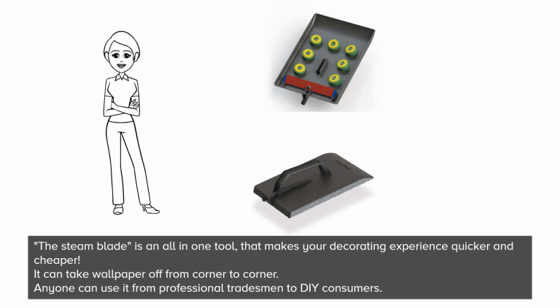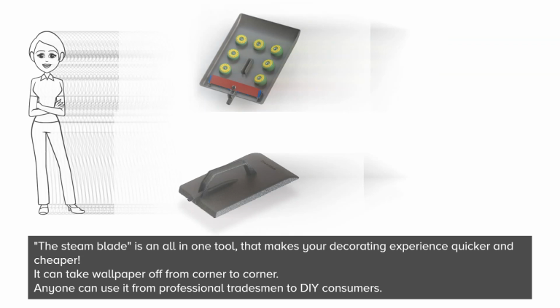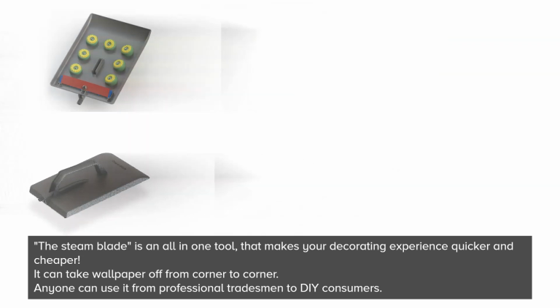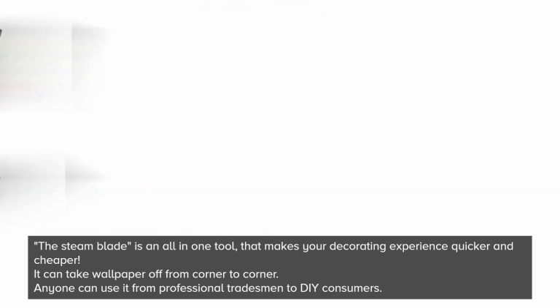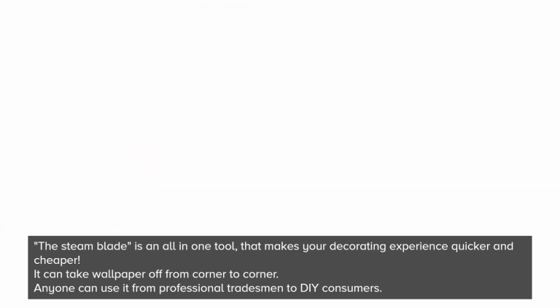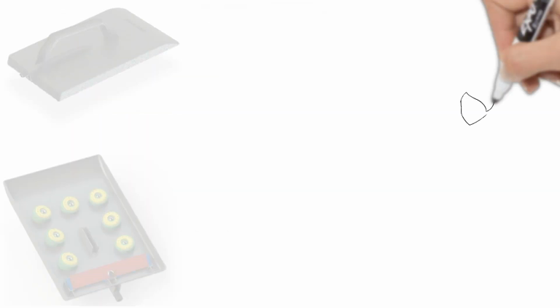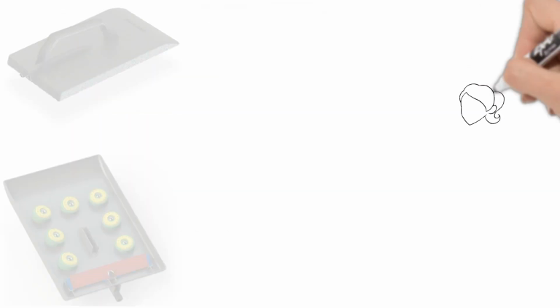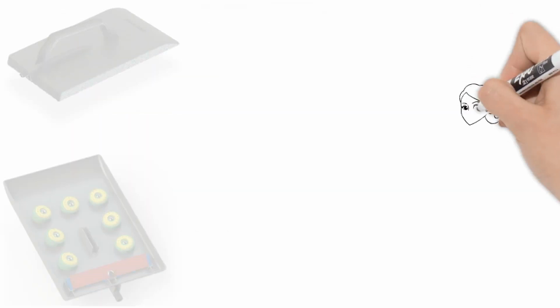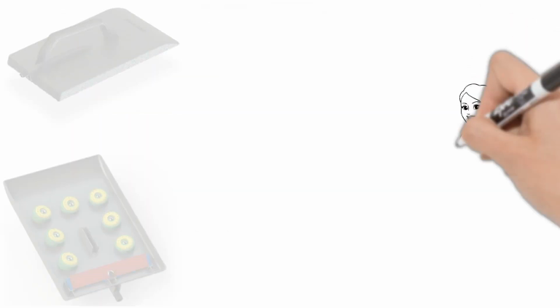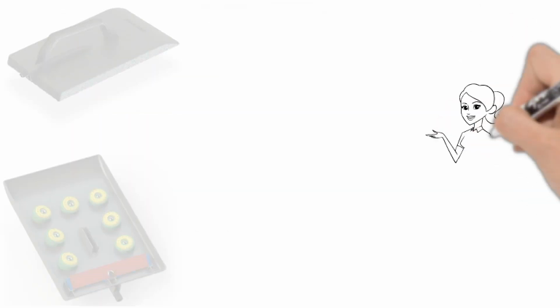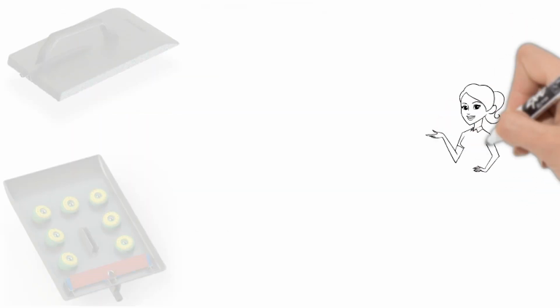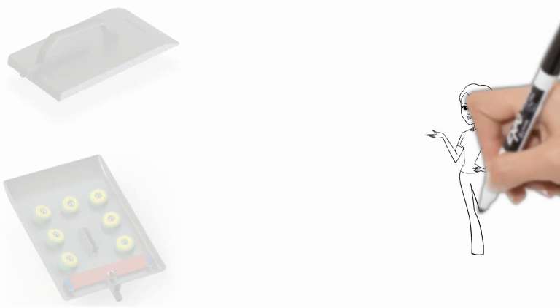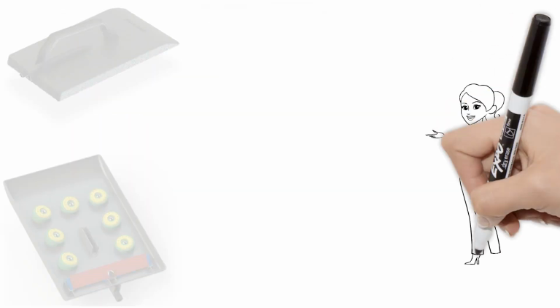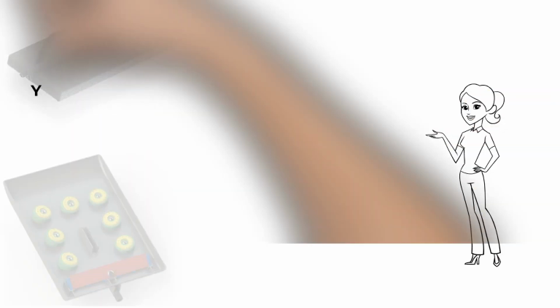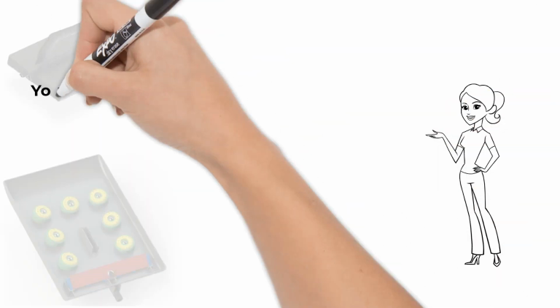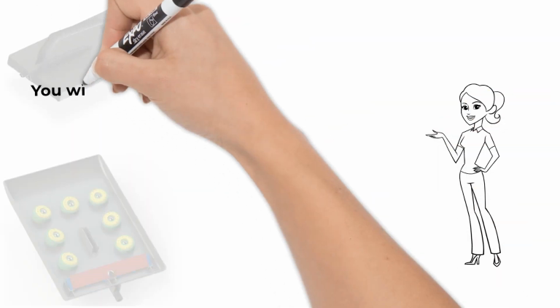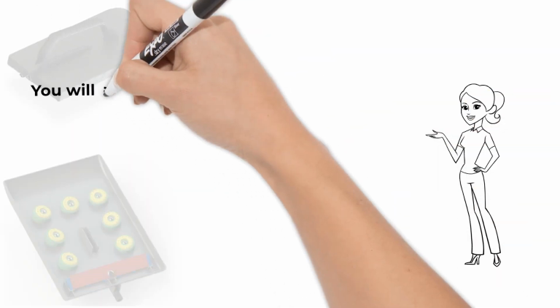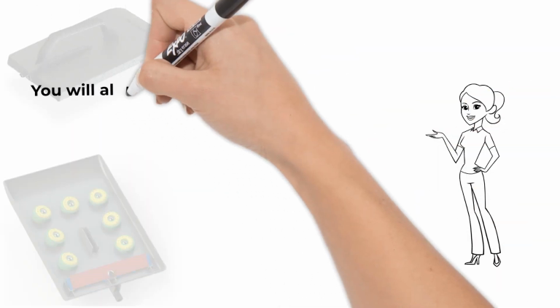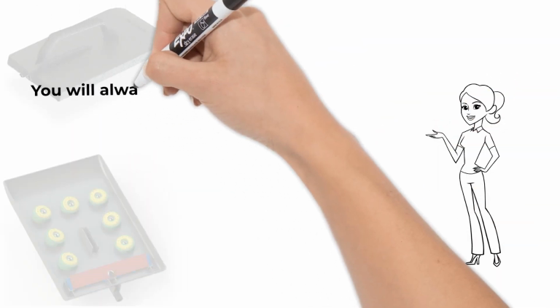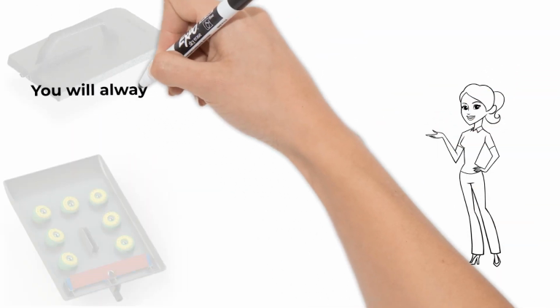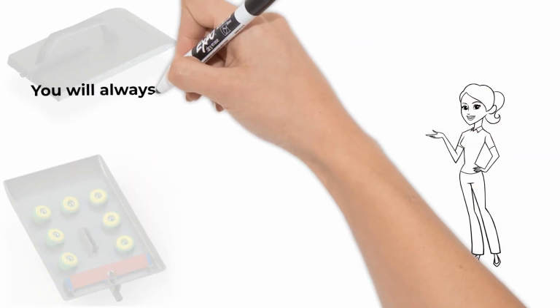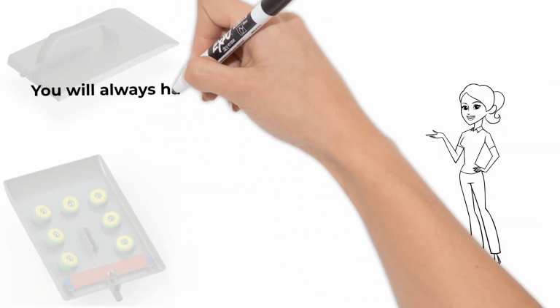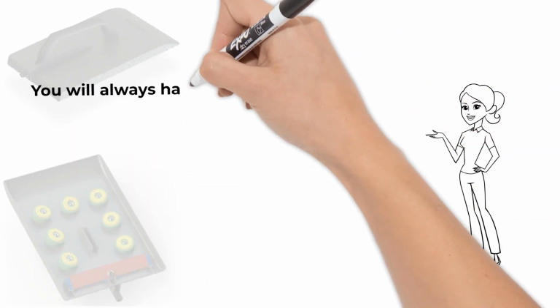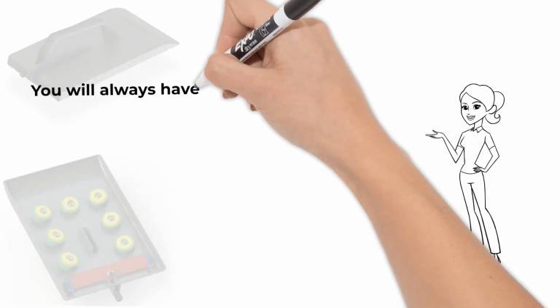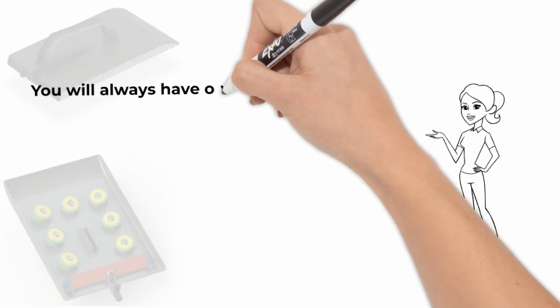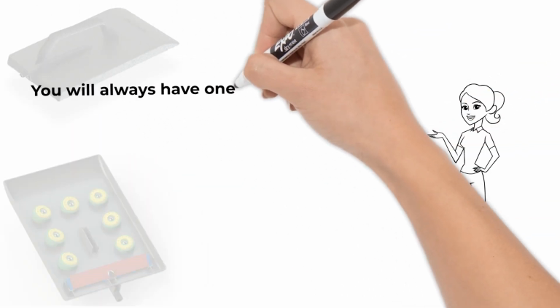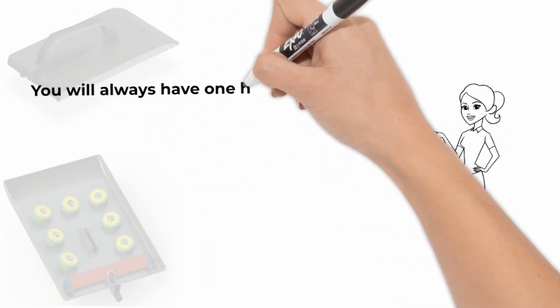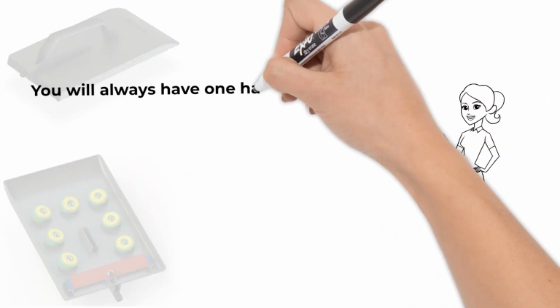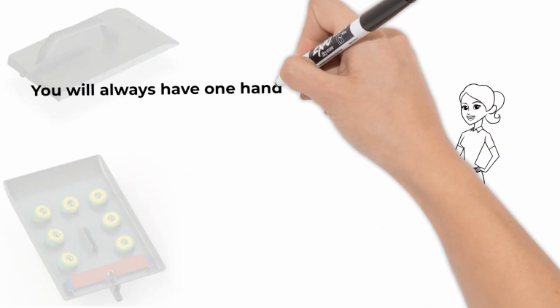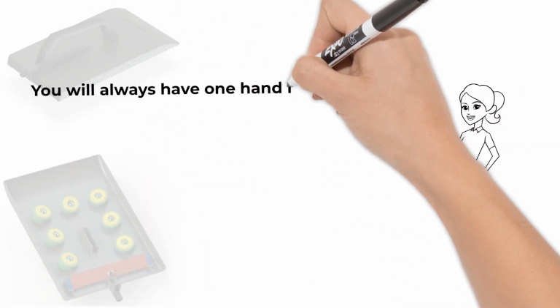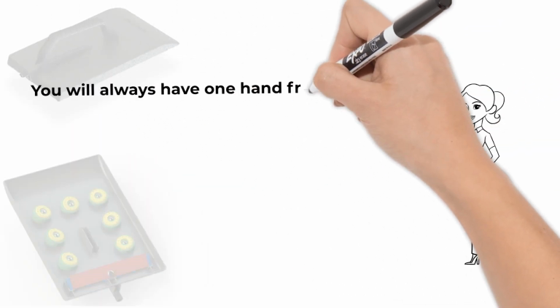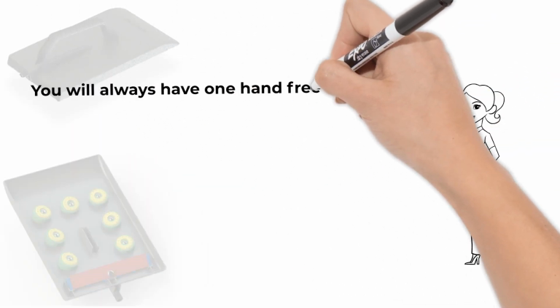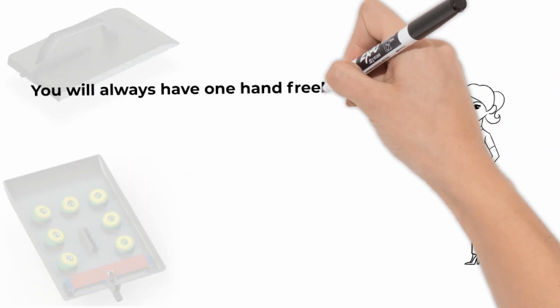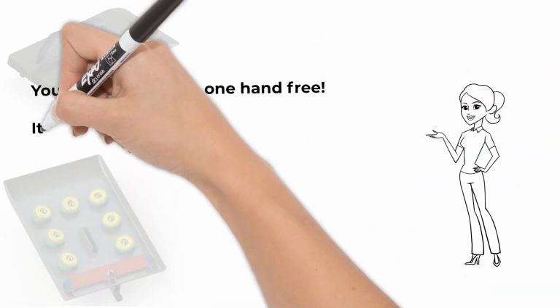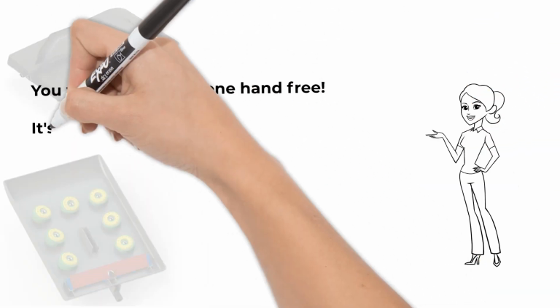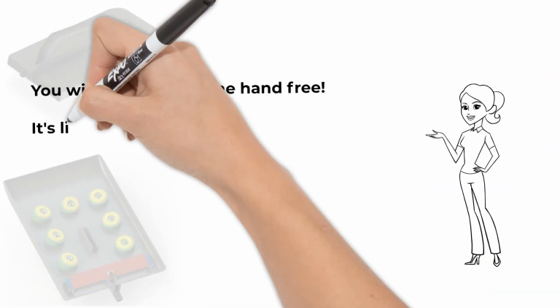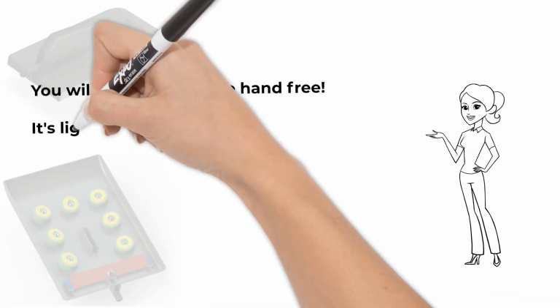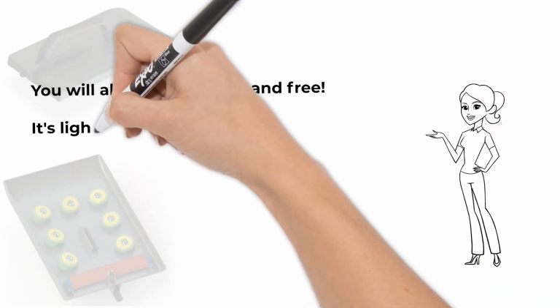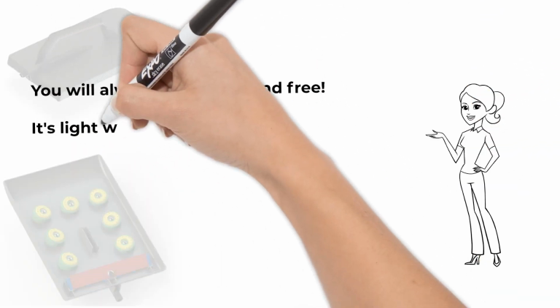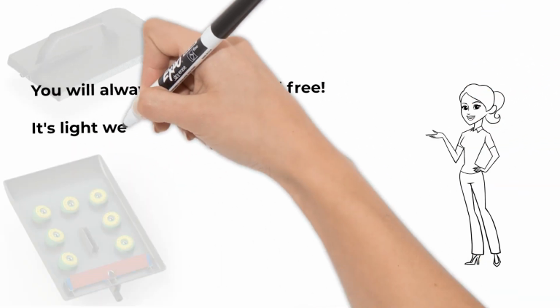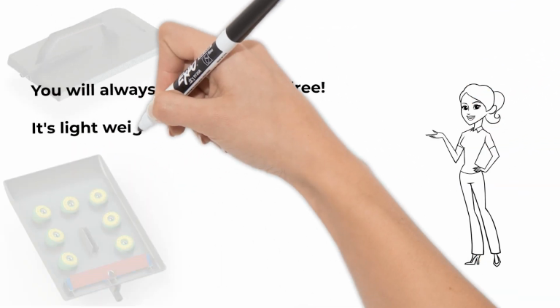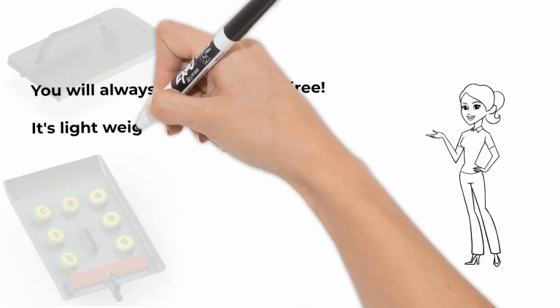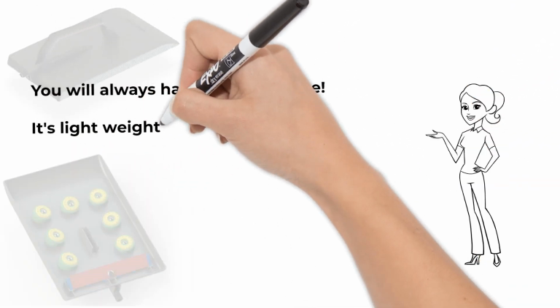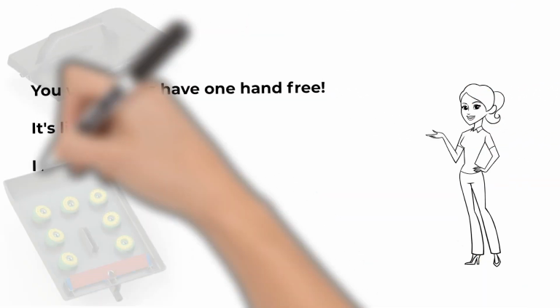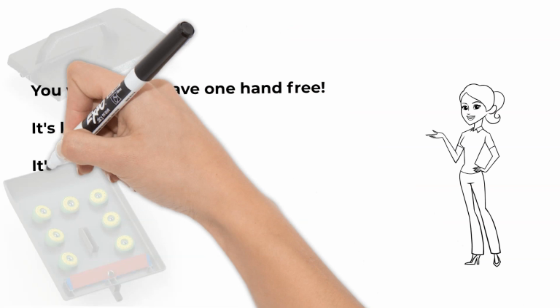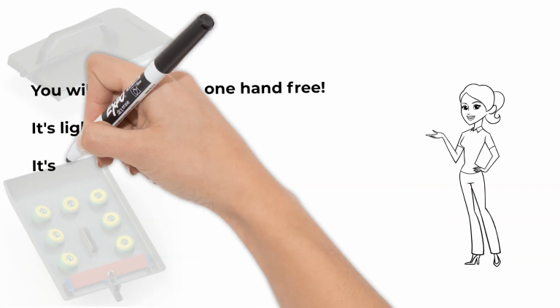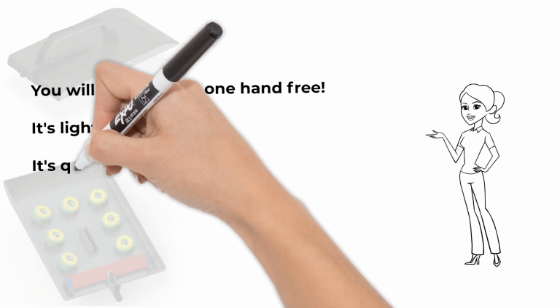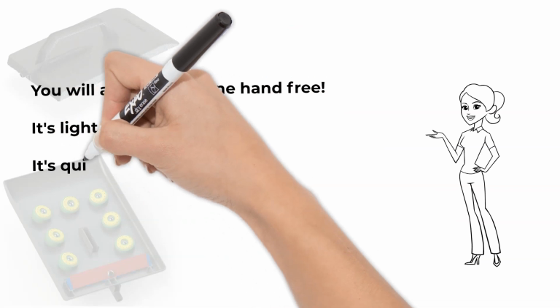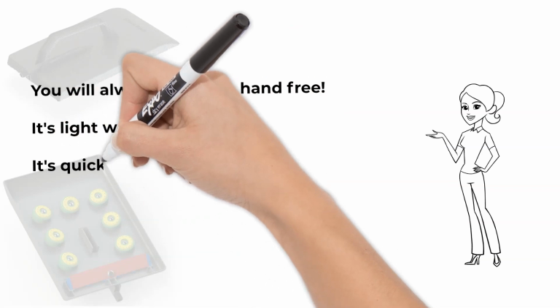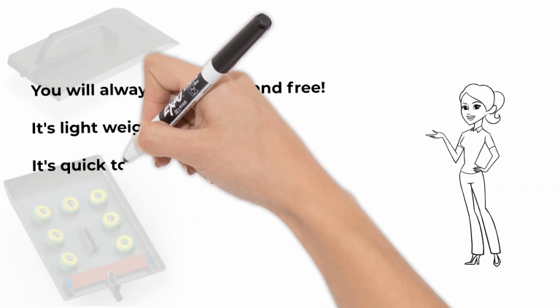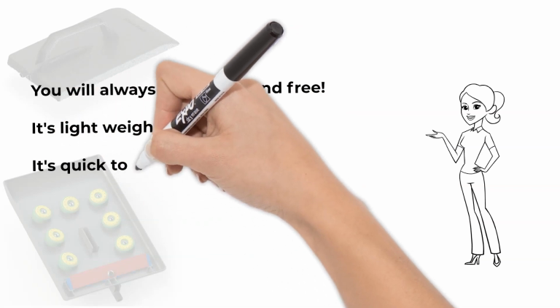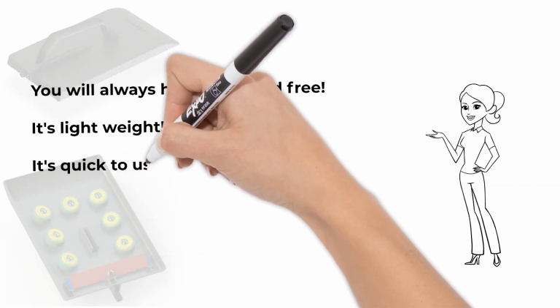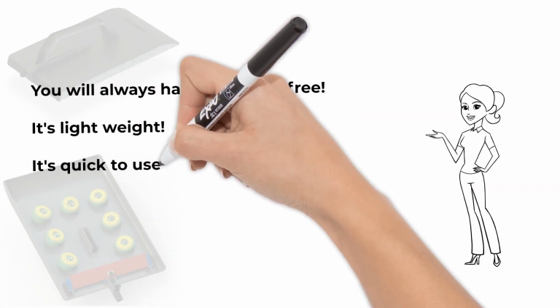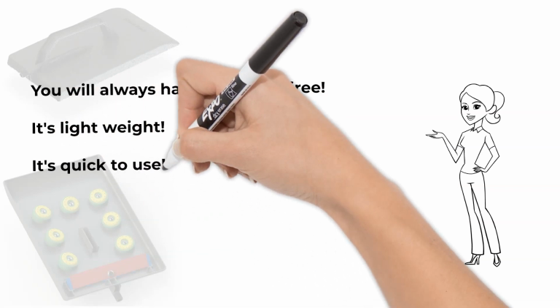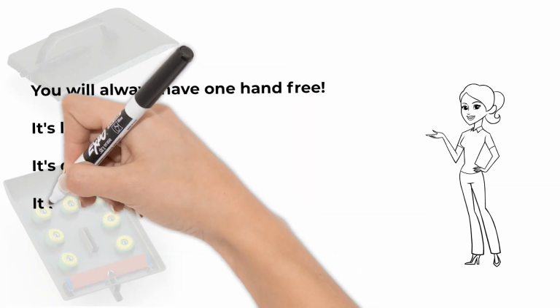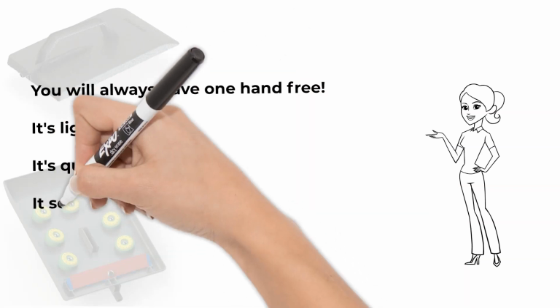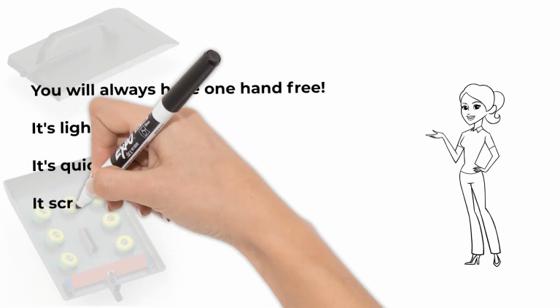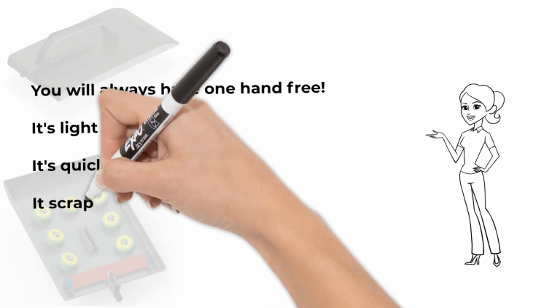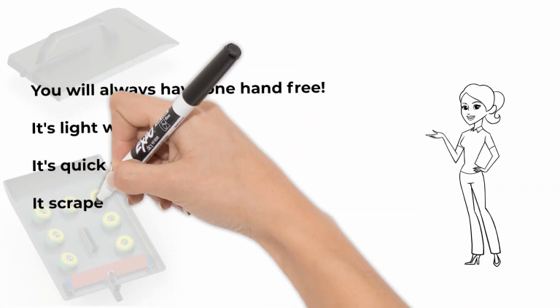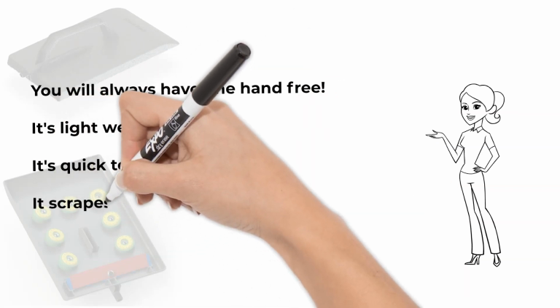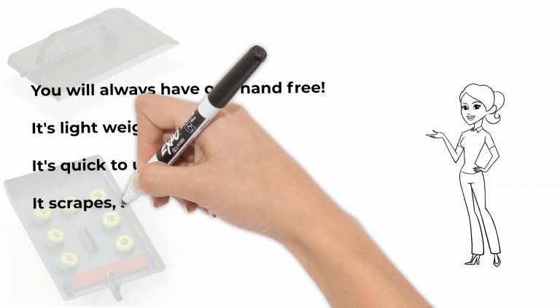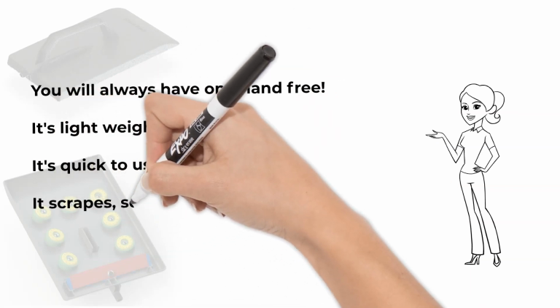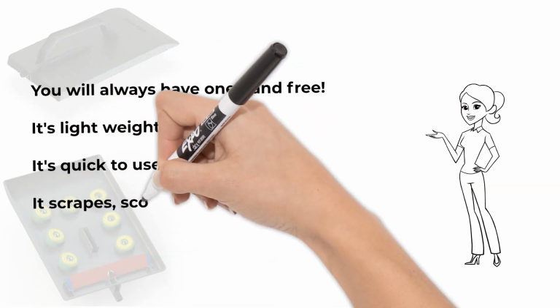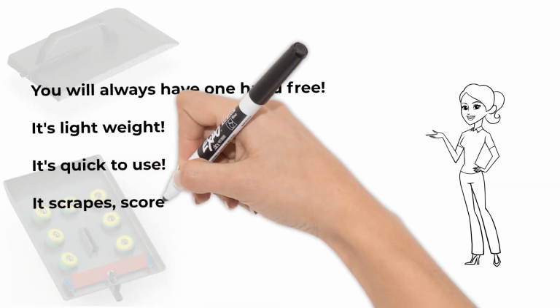You will always have one hand free. It's lightweight, it's quick to use — it scrapes, scores and steams all in one go.